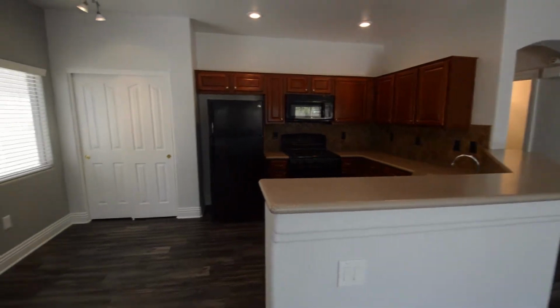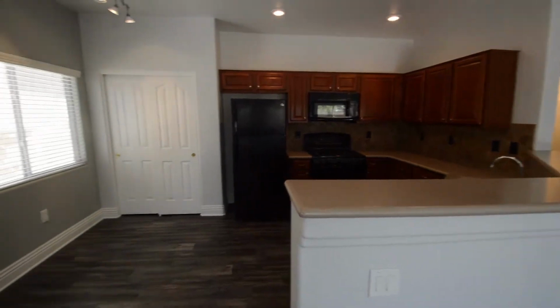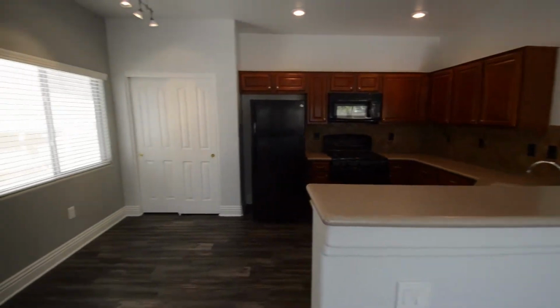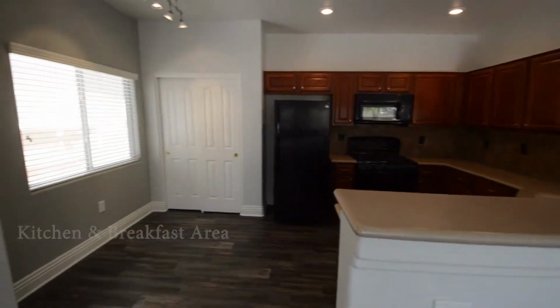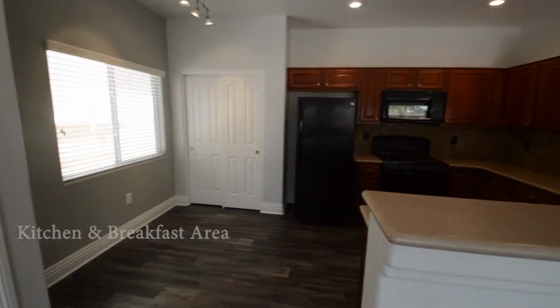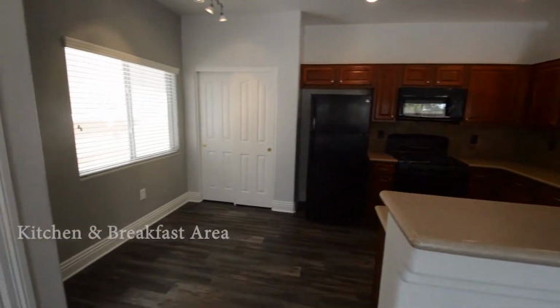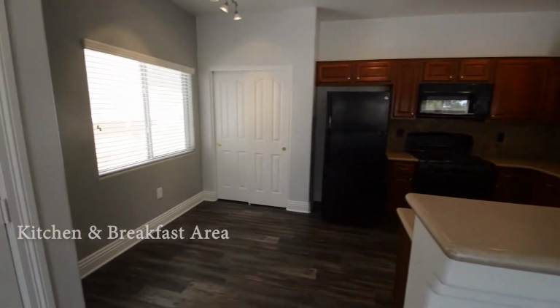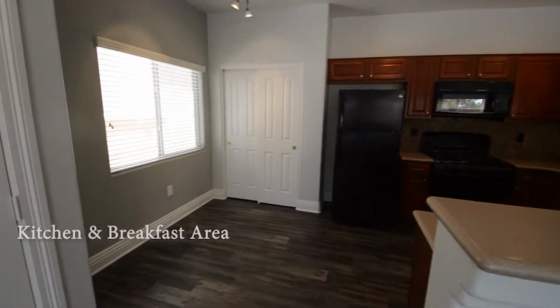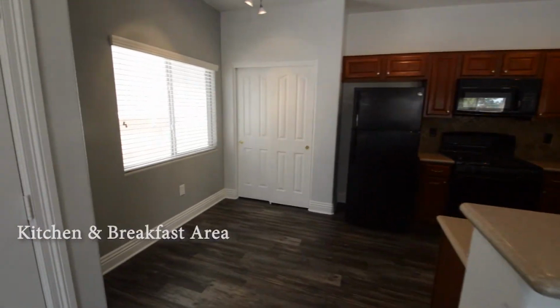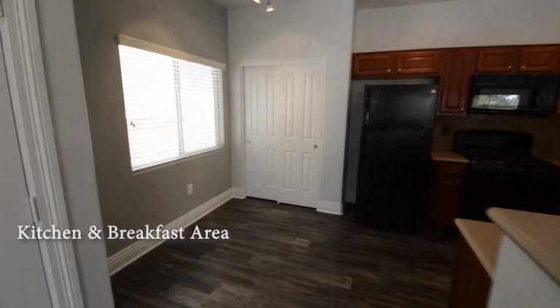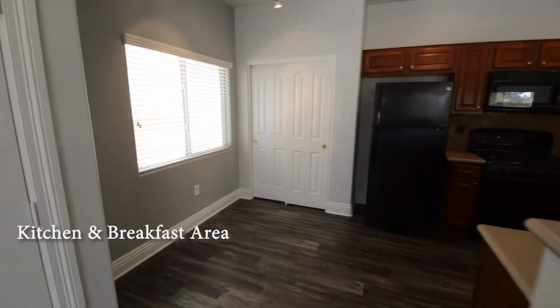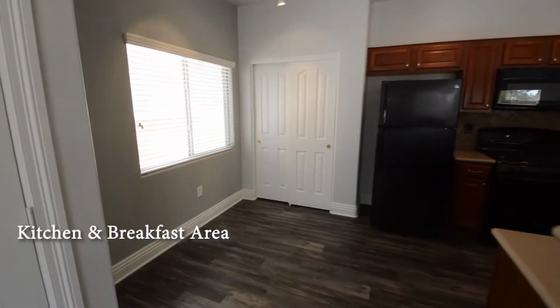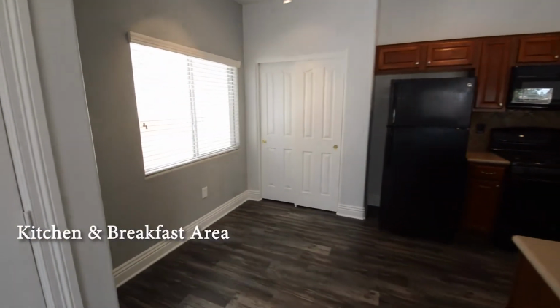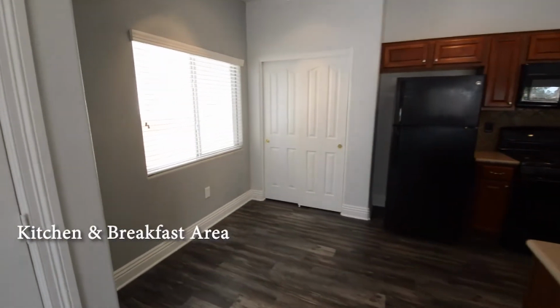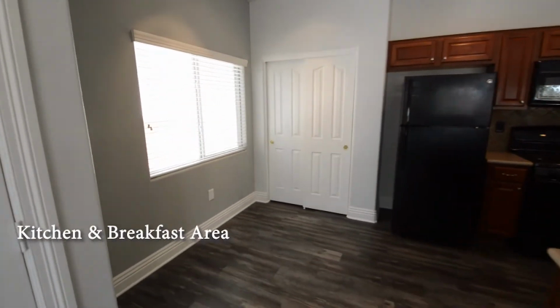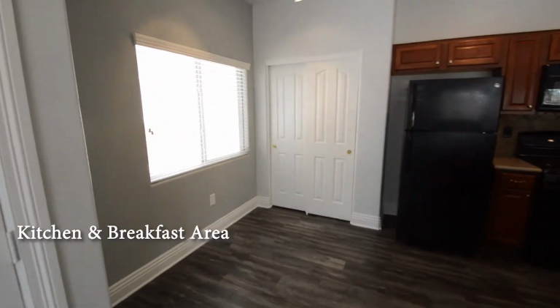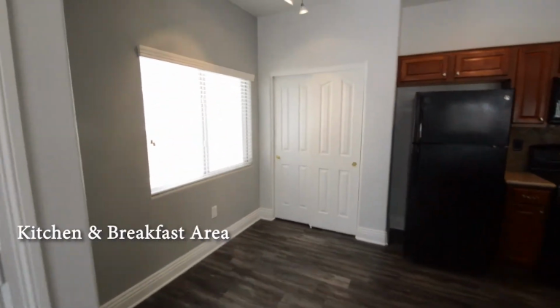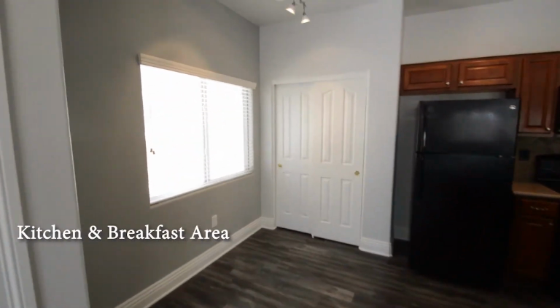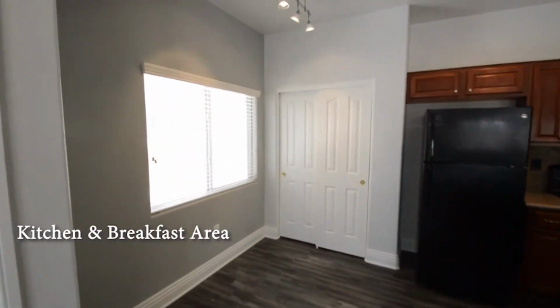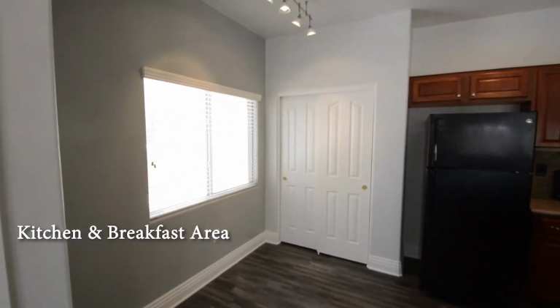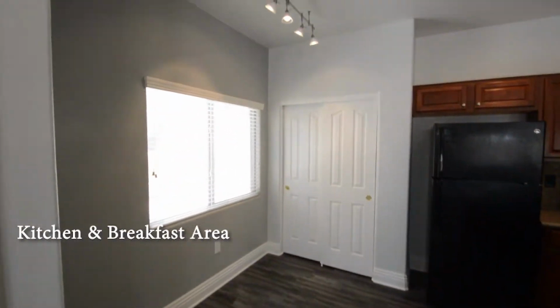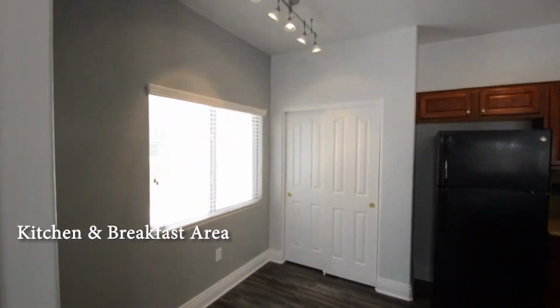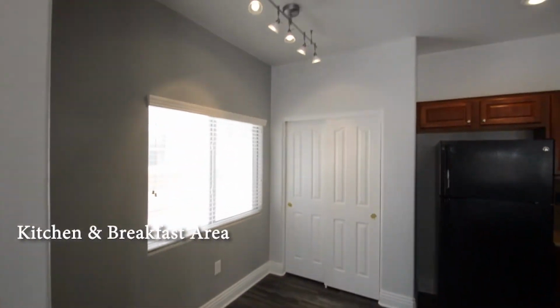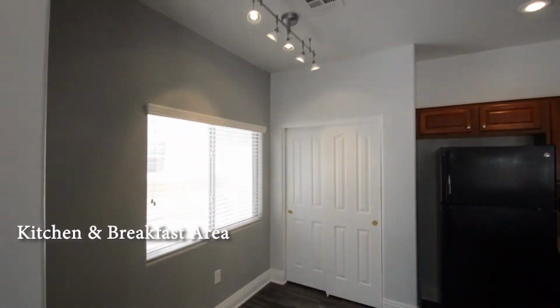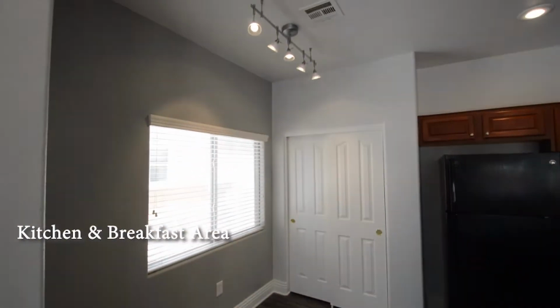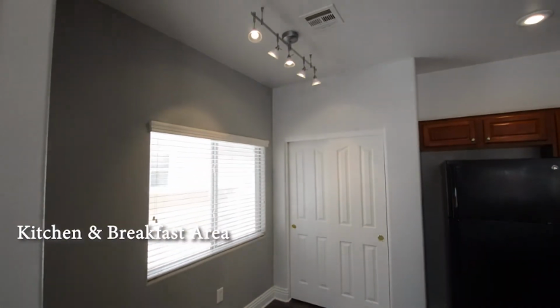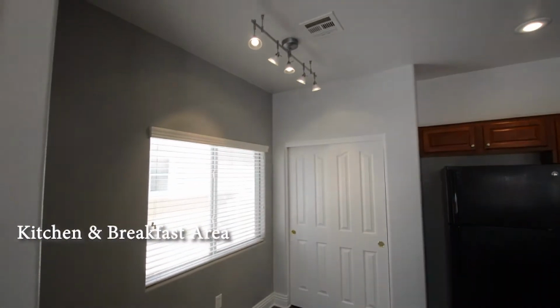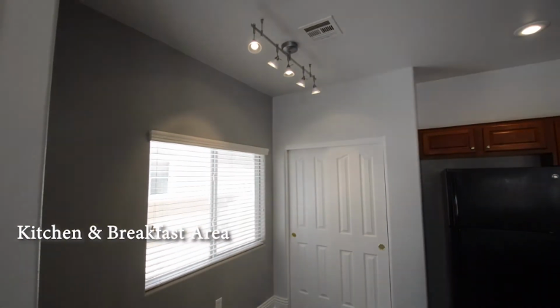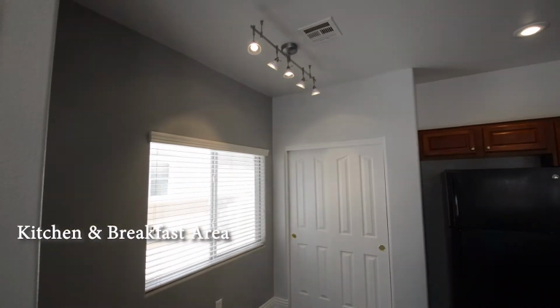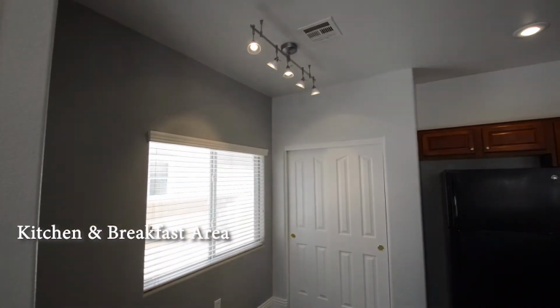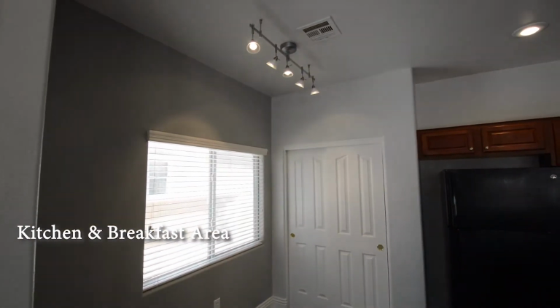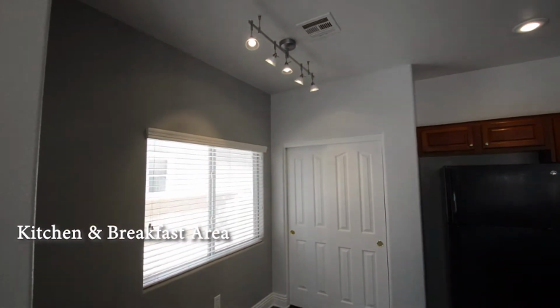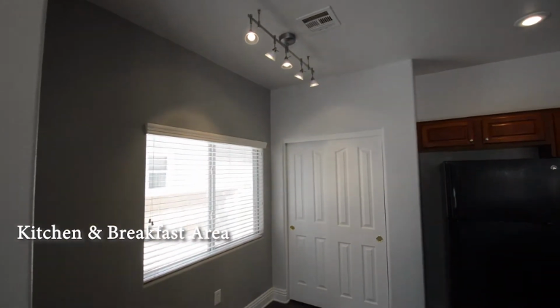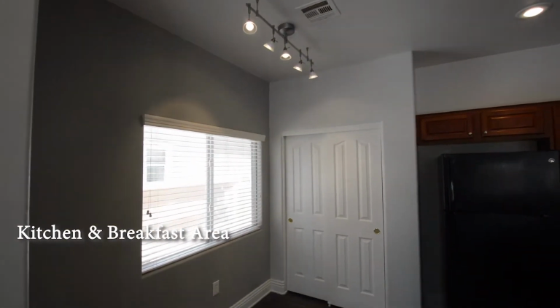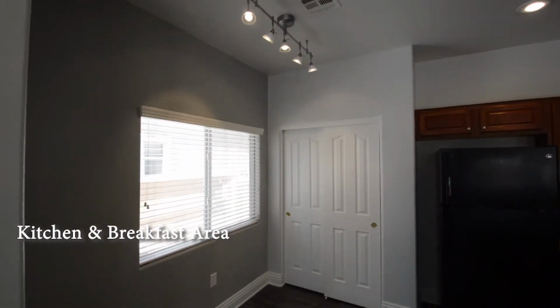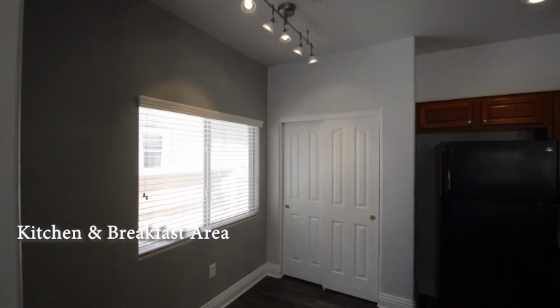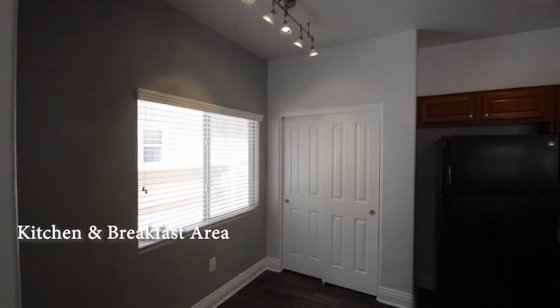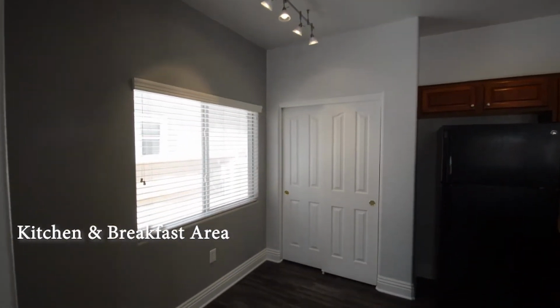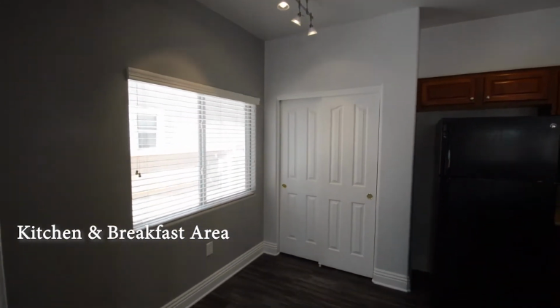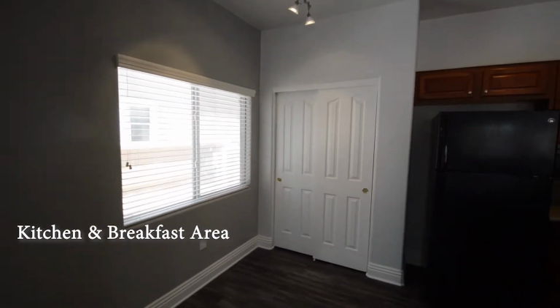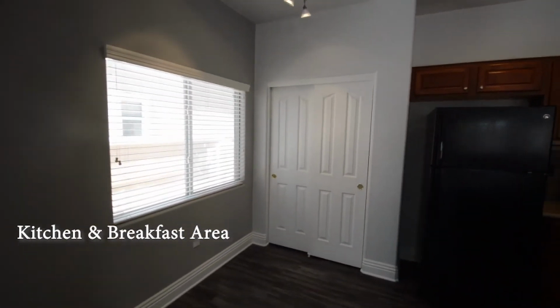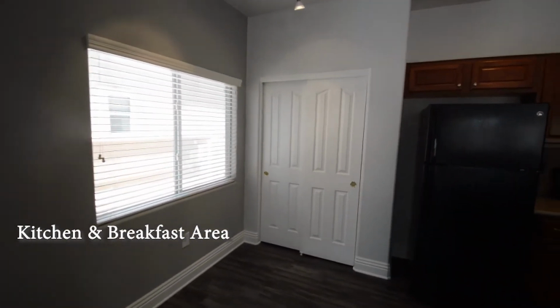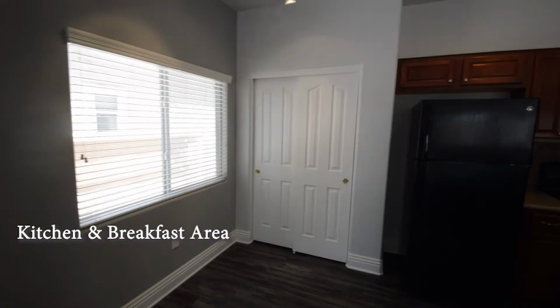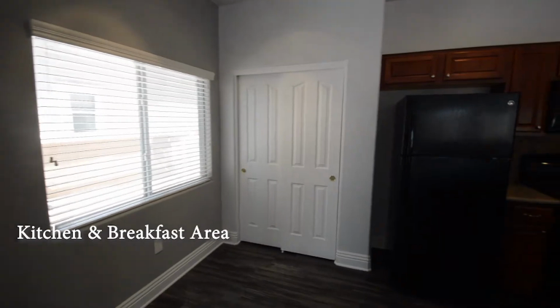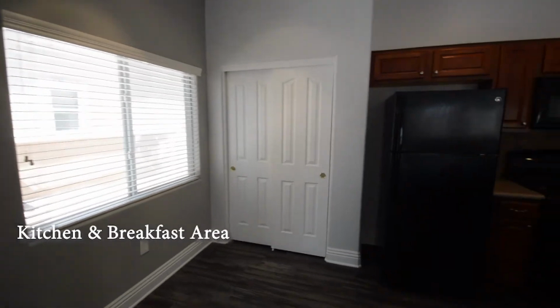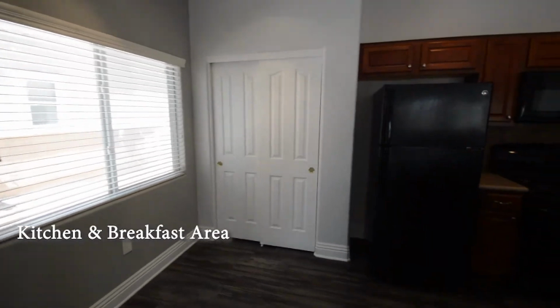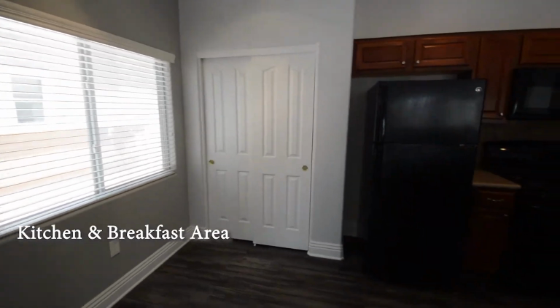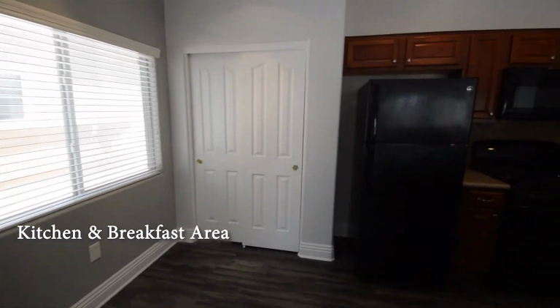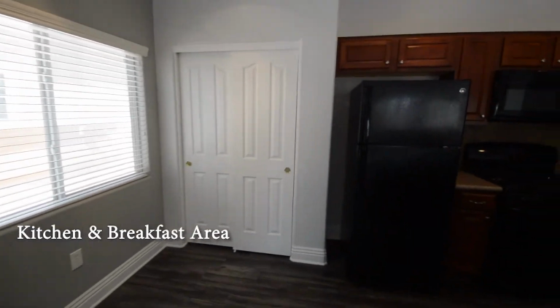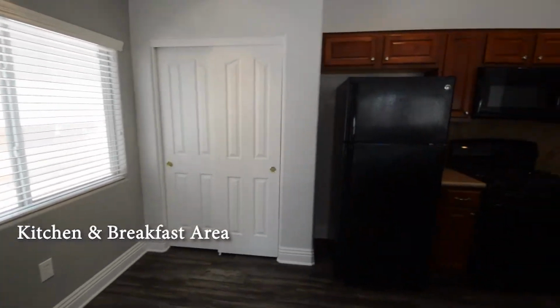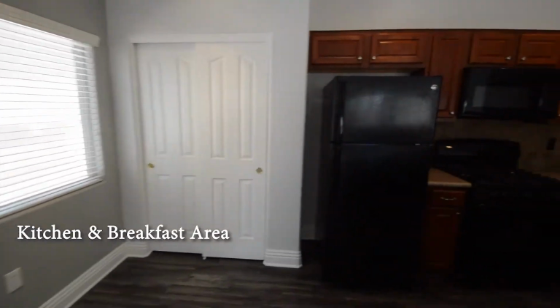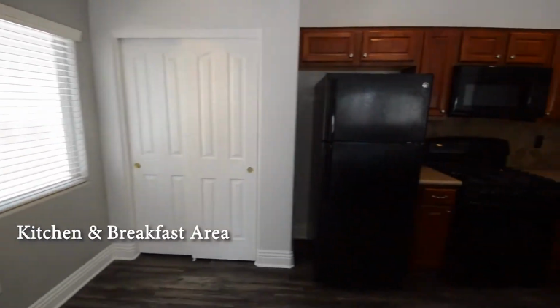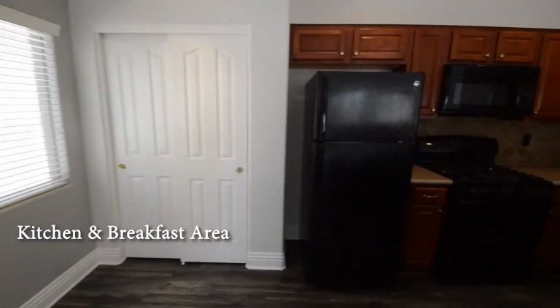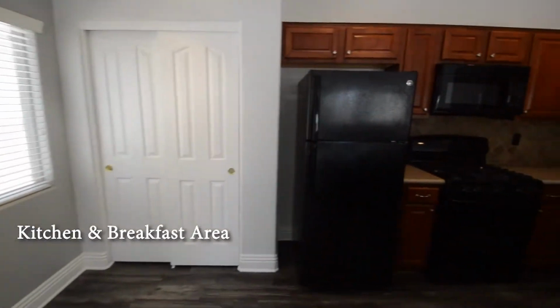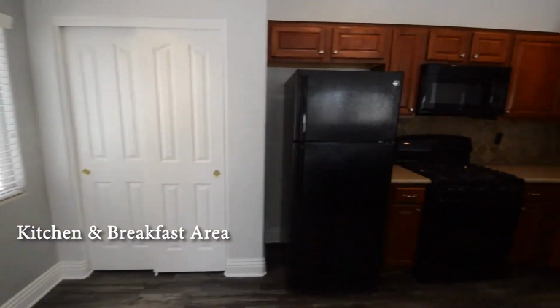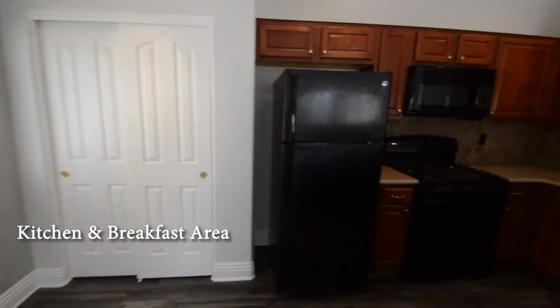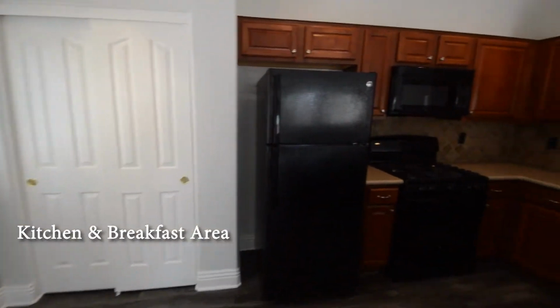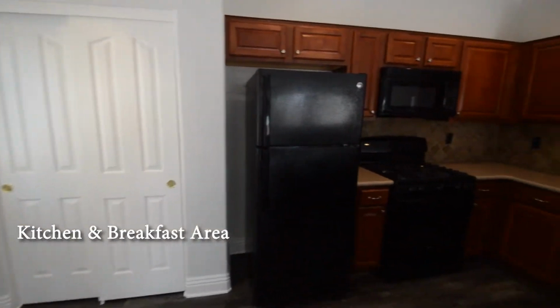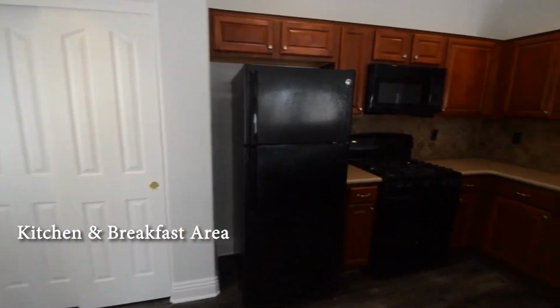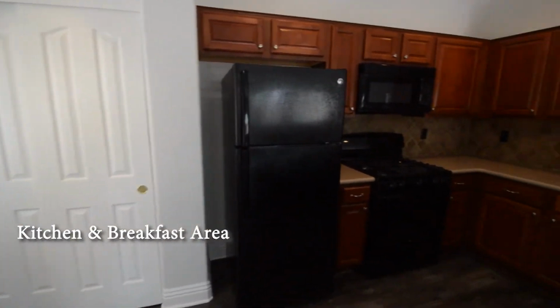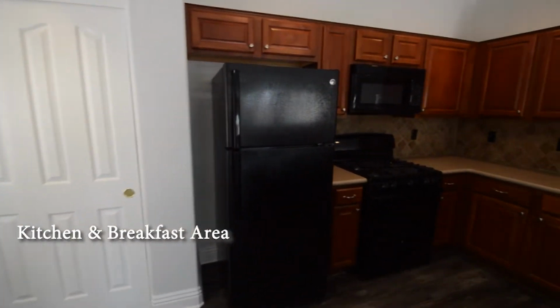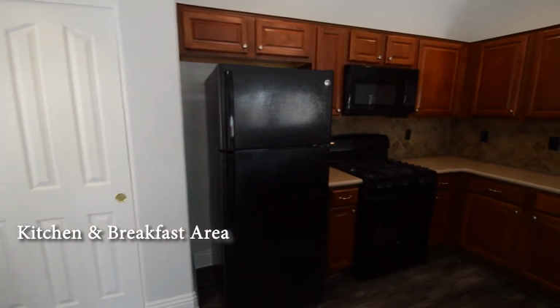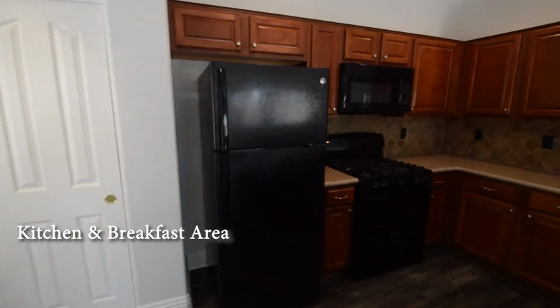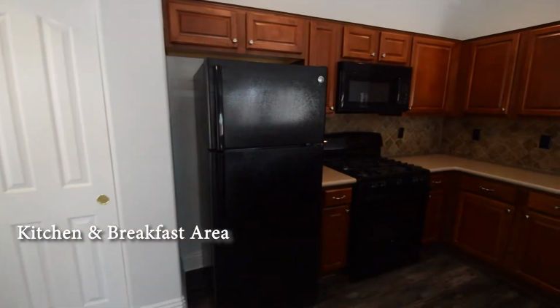The kitchen and breakfast area has recessed lights, track light, pantry, breakfast bar, solid counters, and all the appliances.